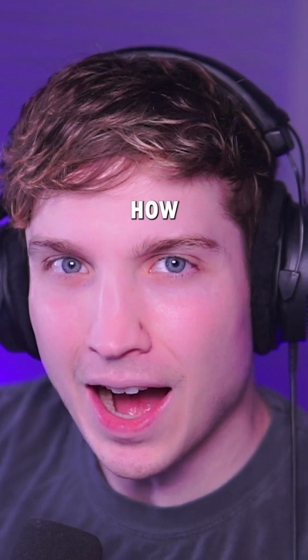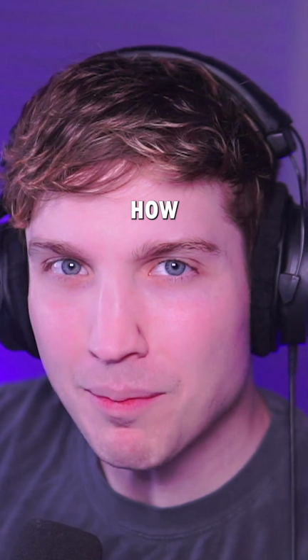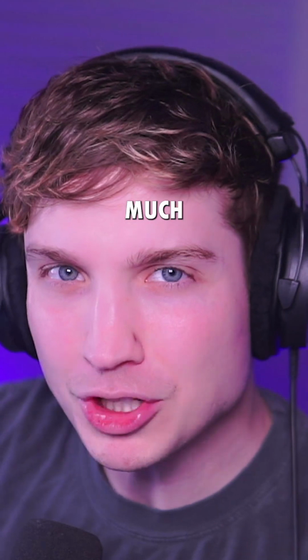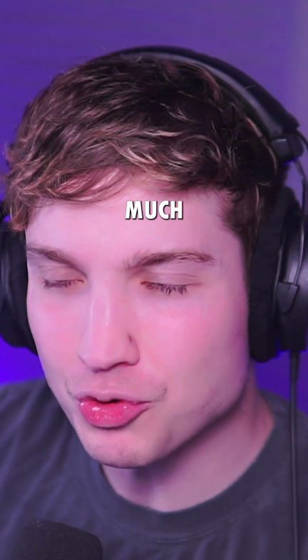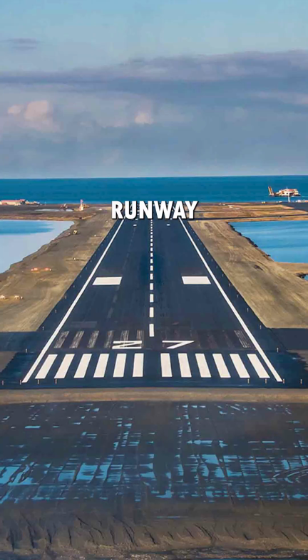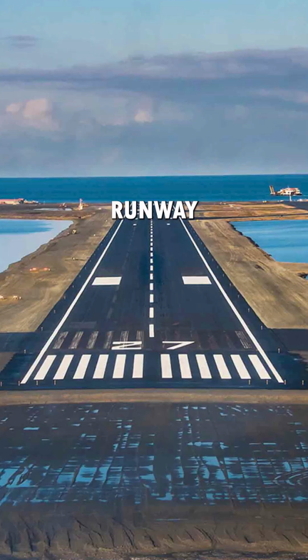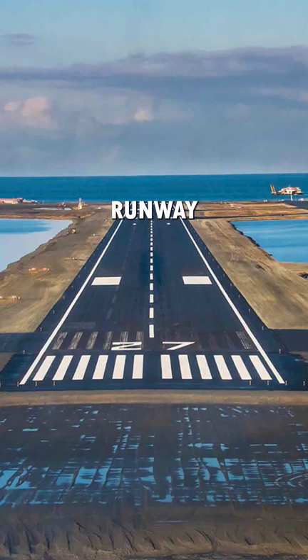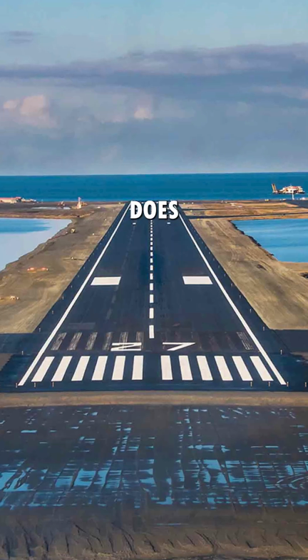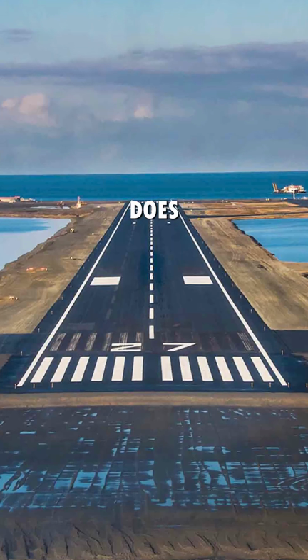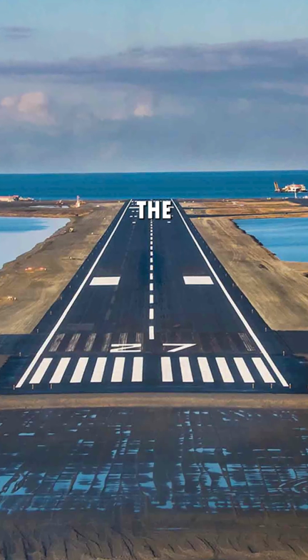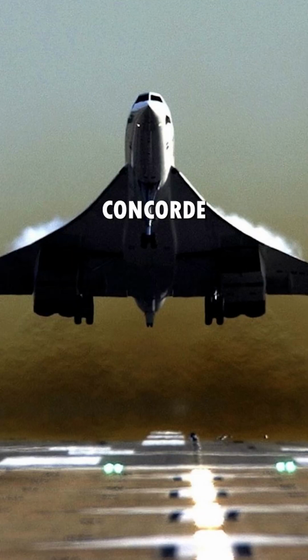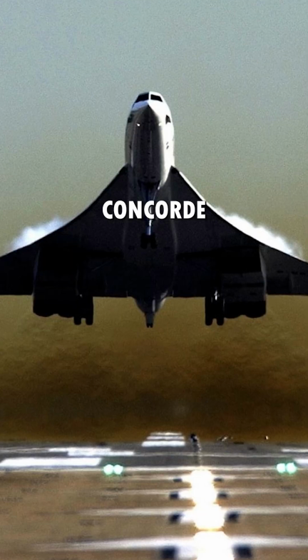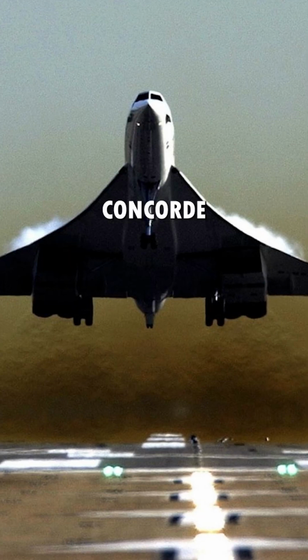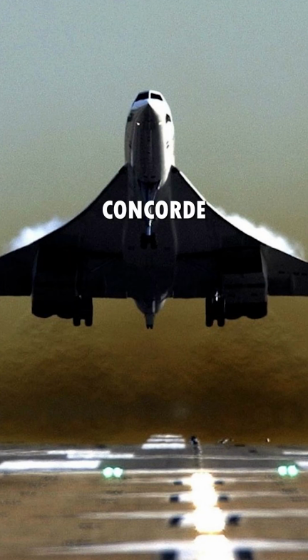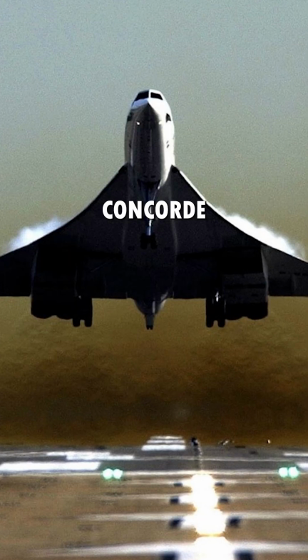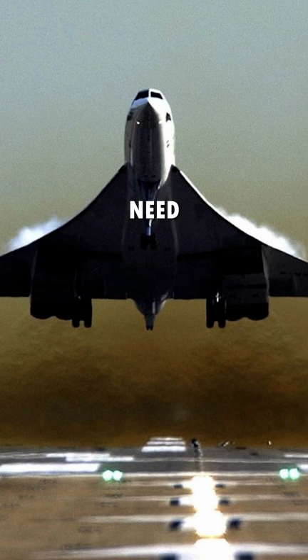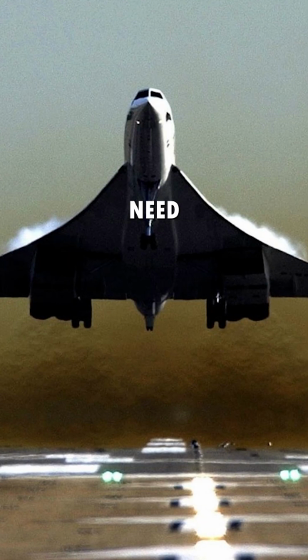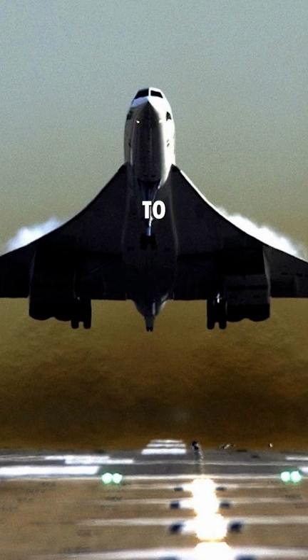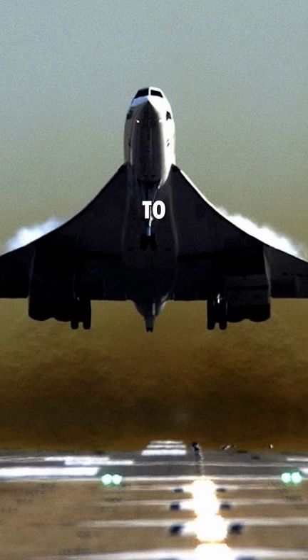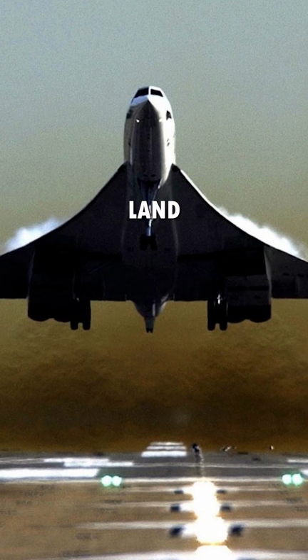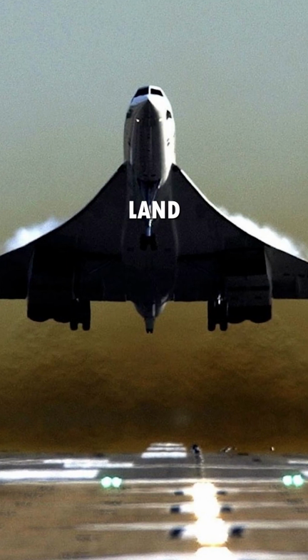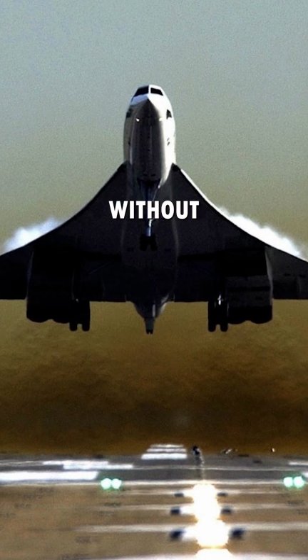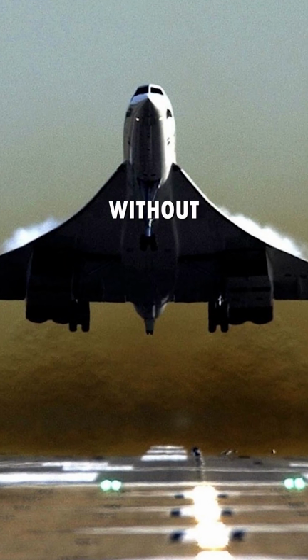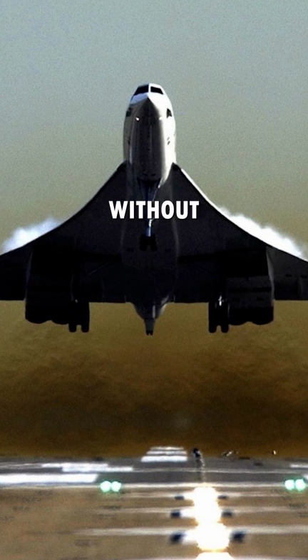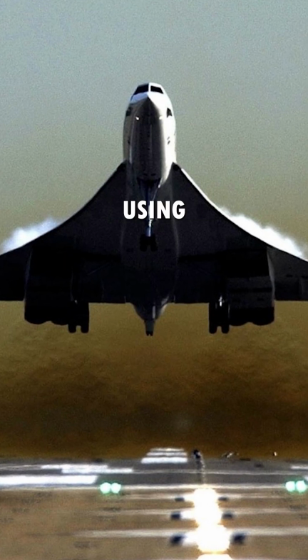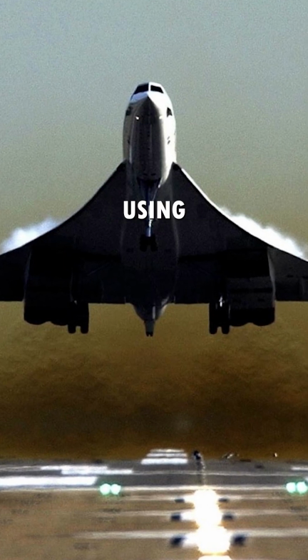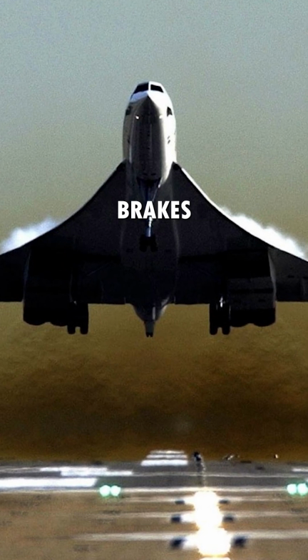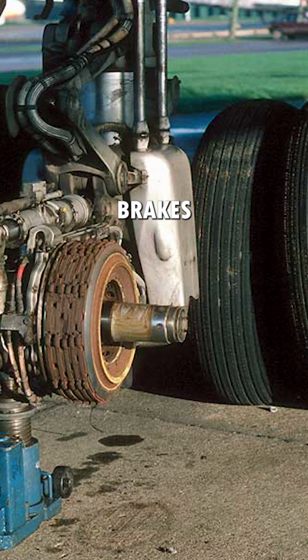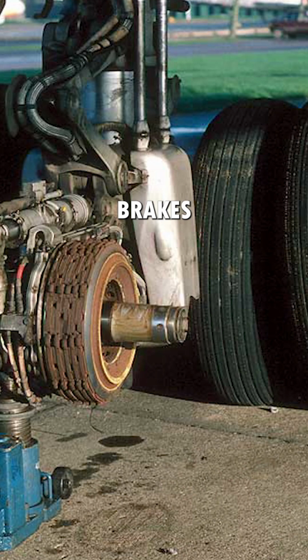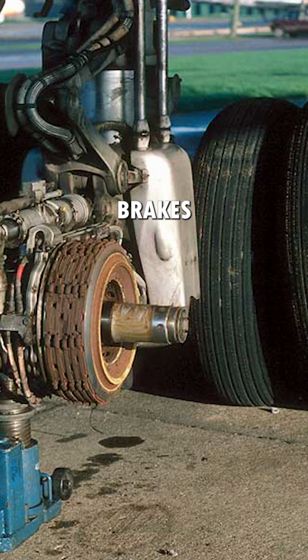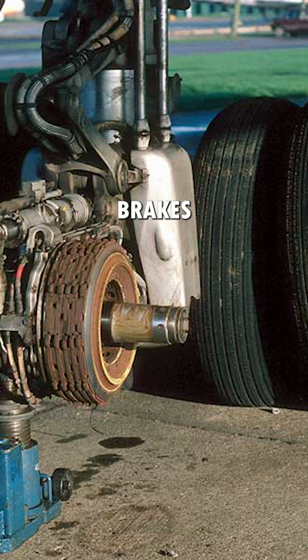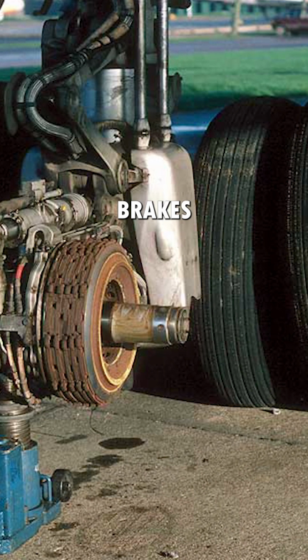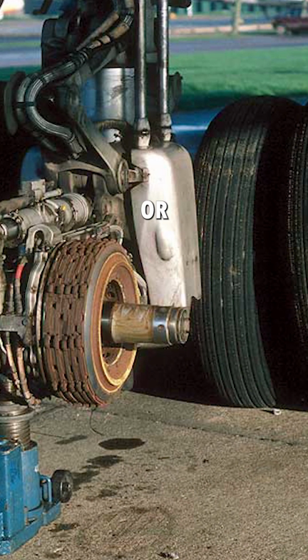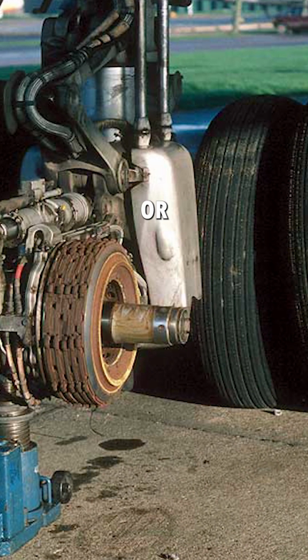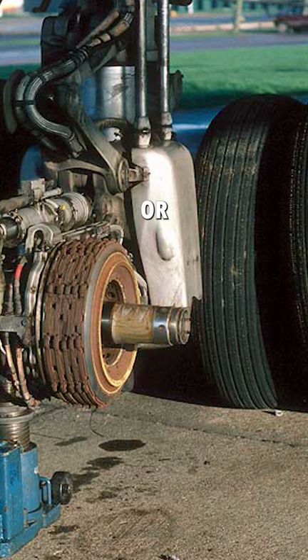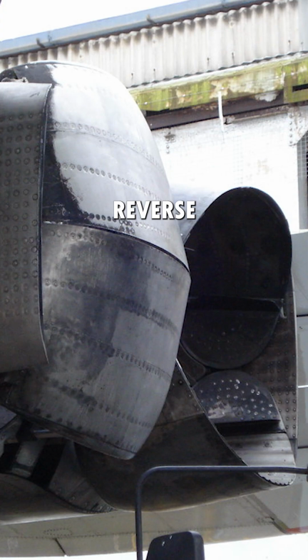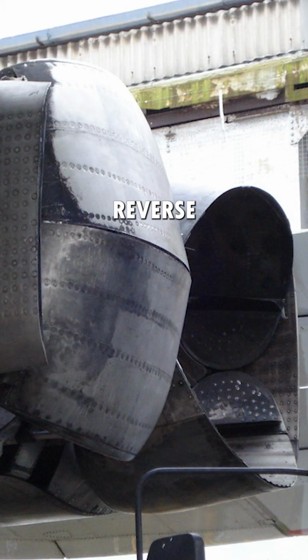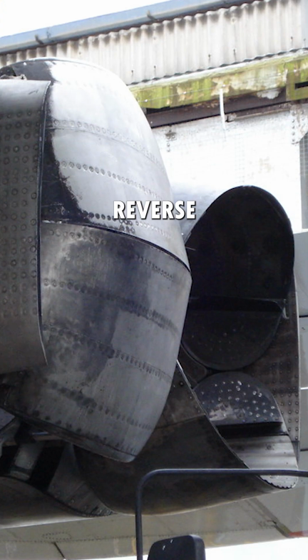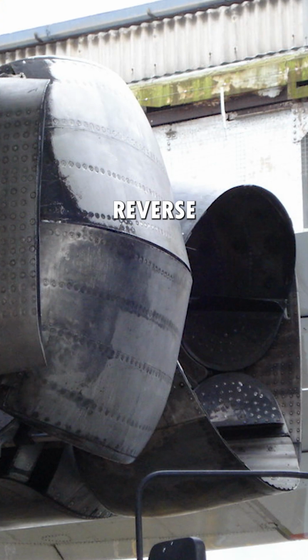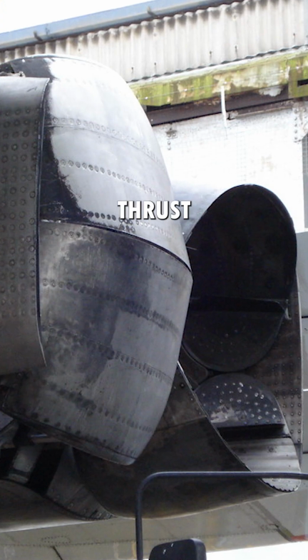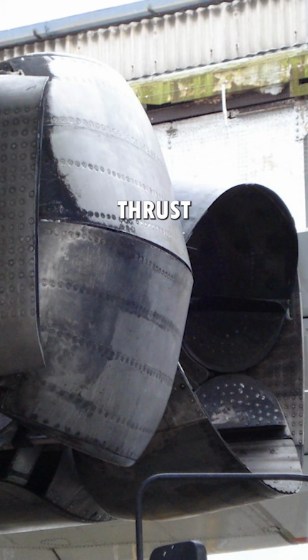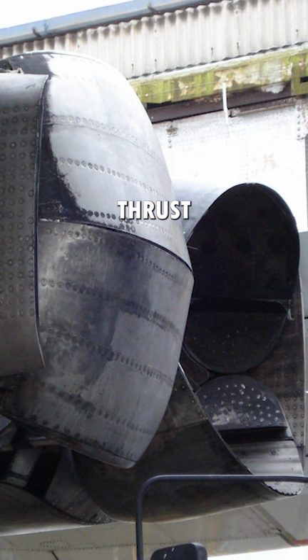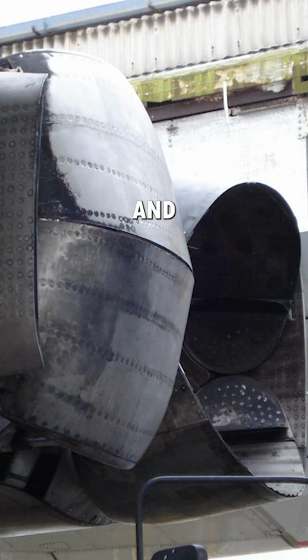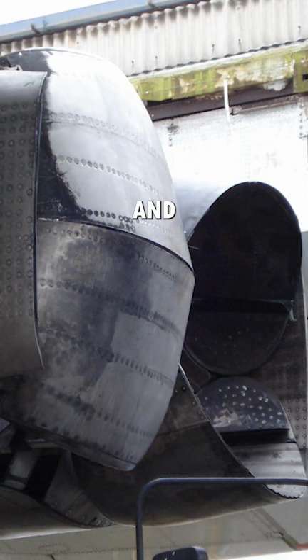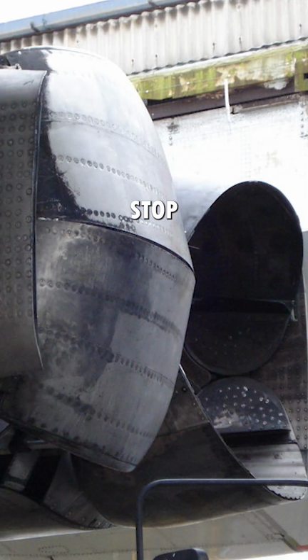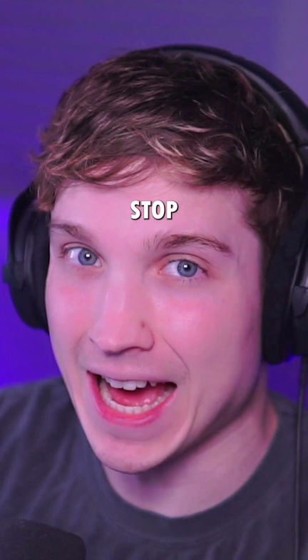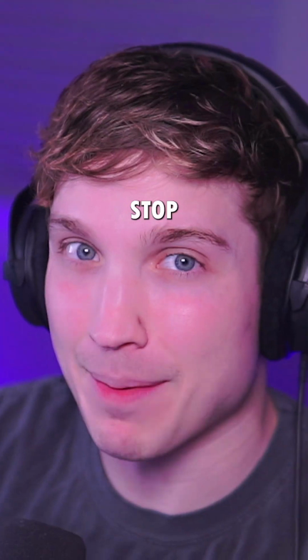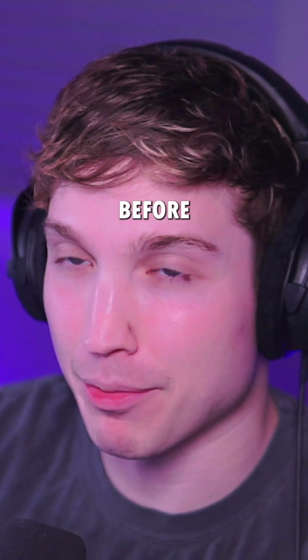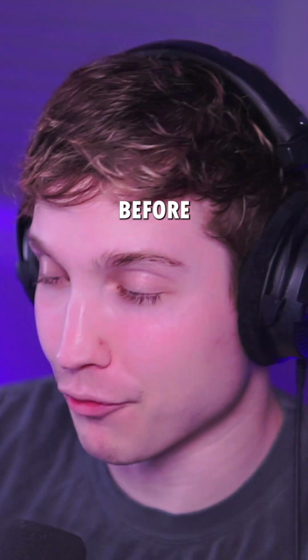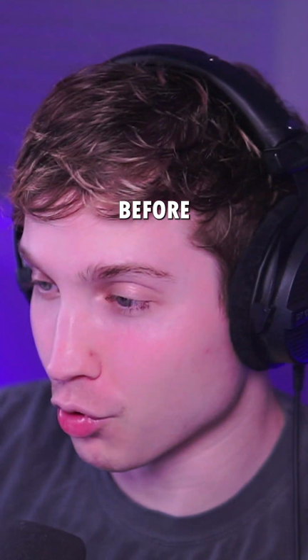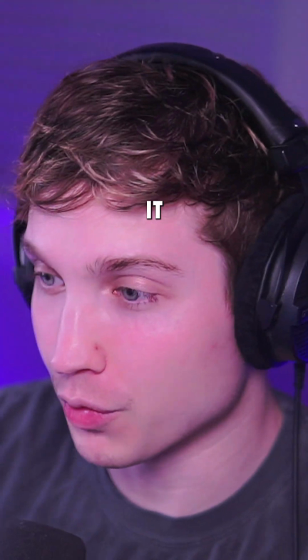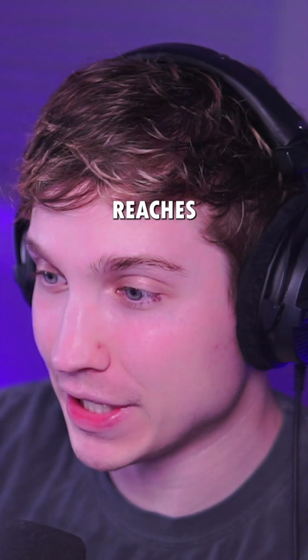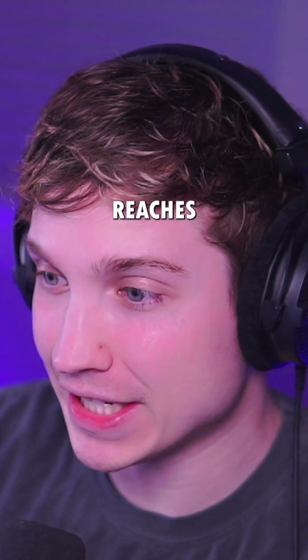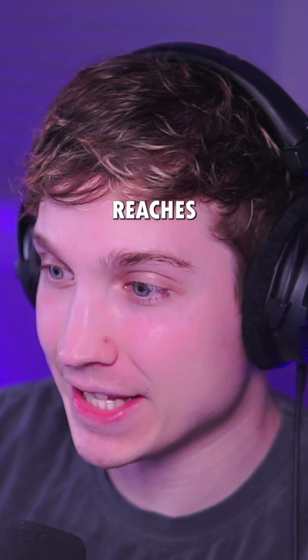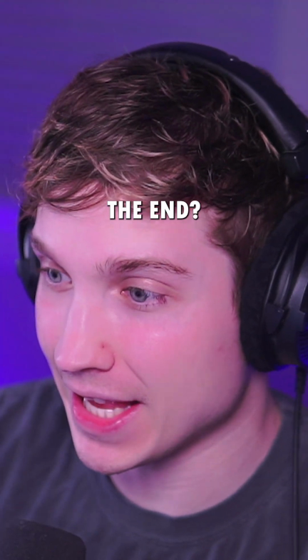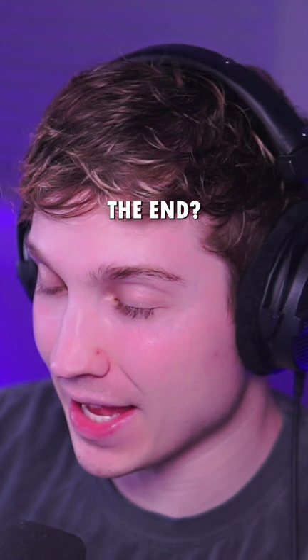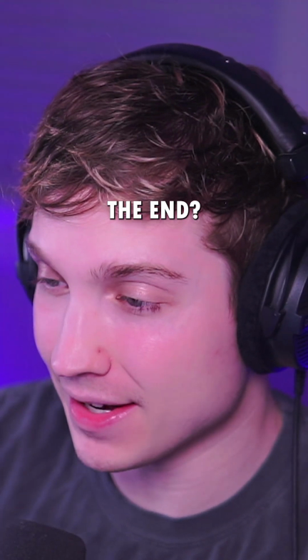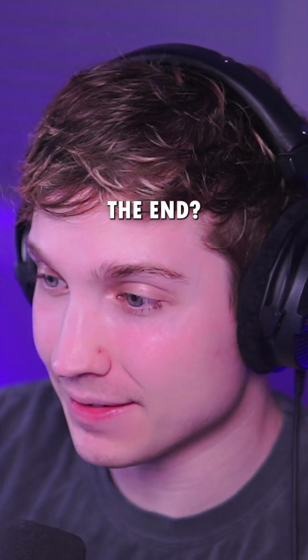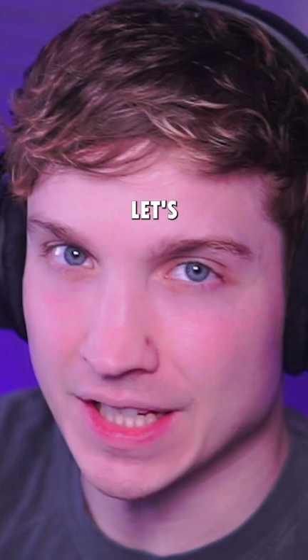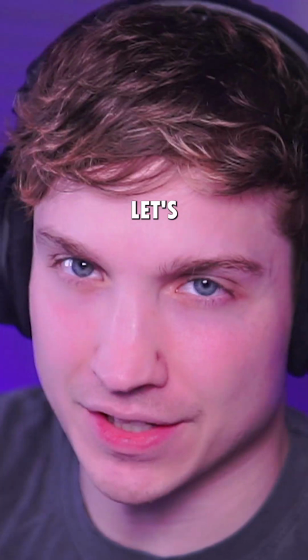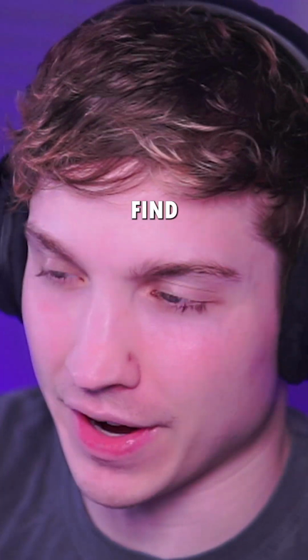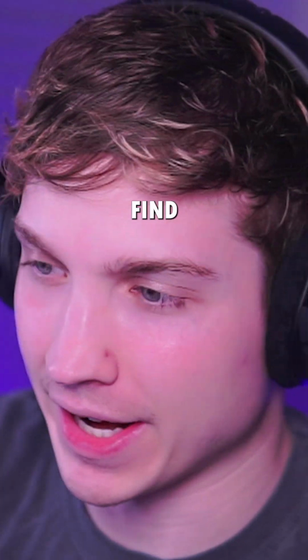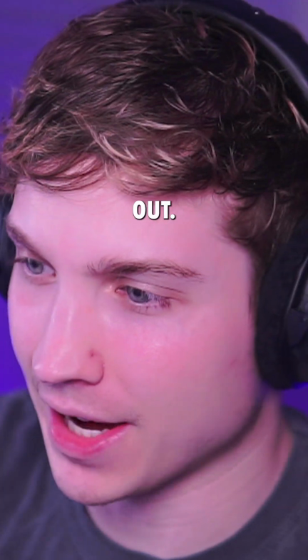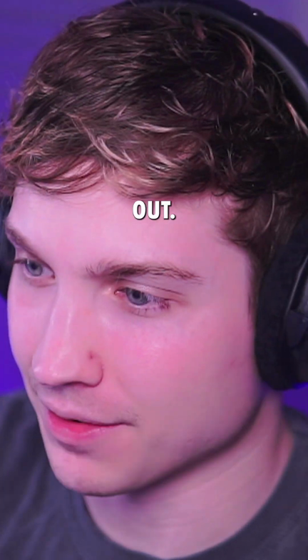How much runway does the Concorde need to land without using brakes or reverse thrust and stop before it reaches the end? Let's find out.